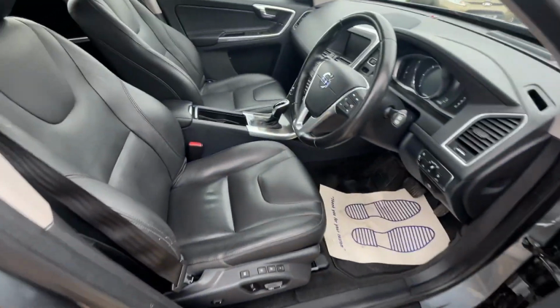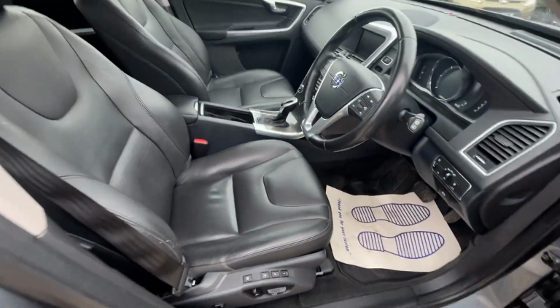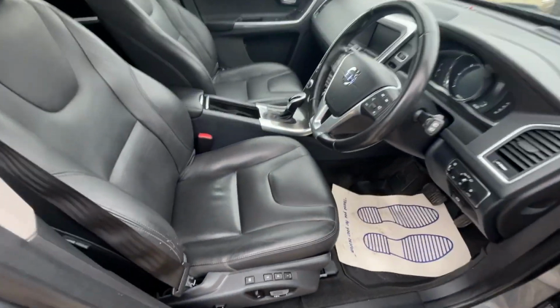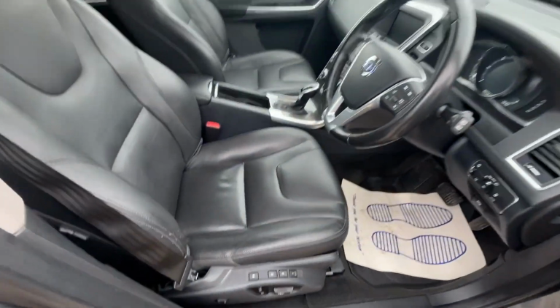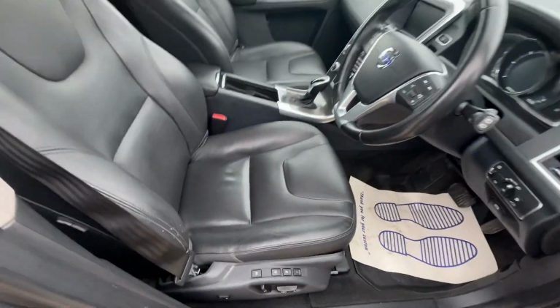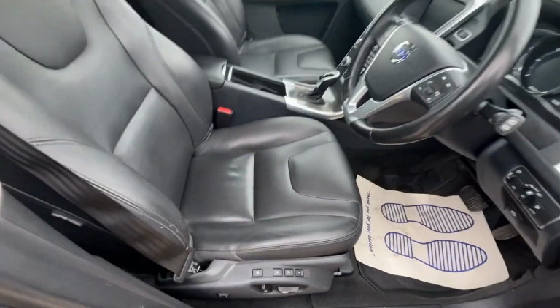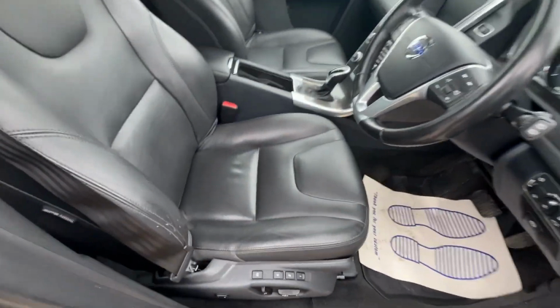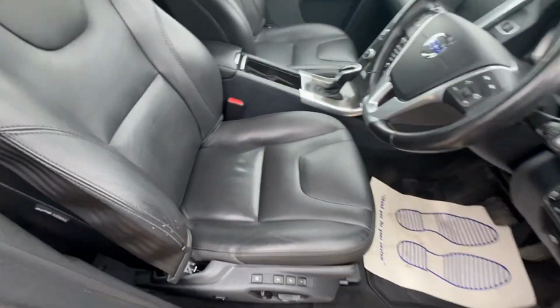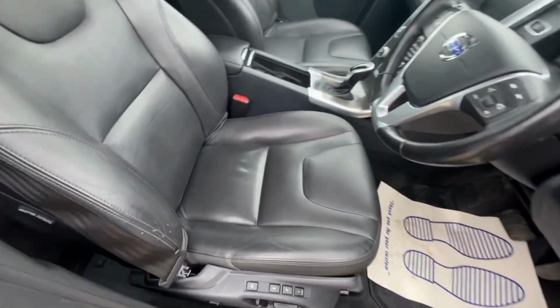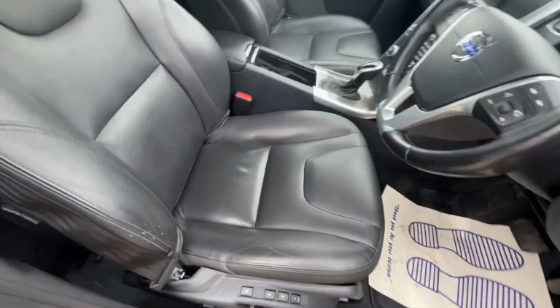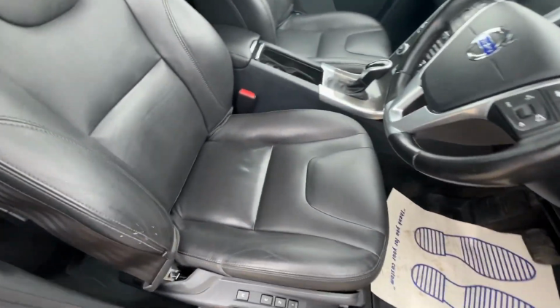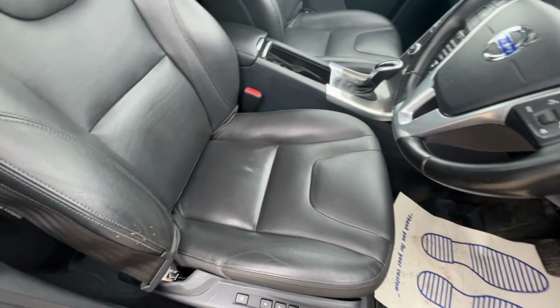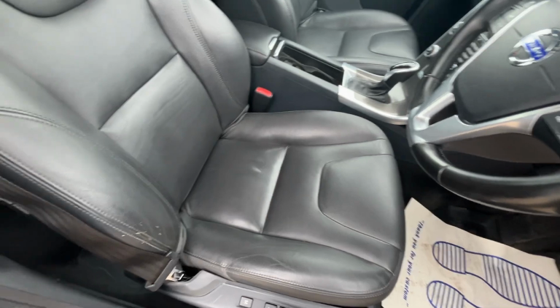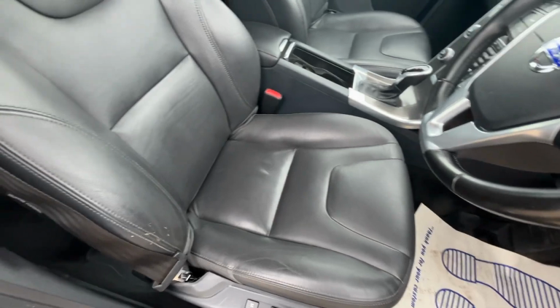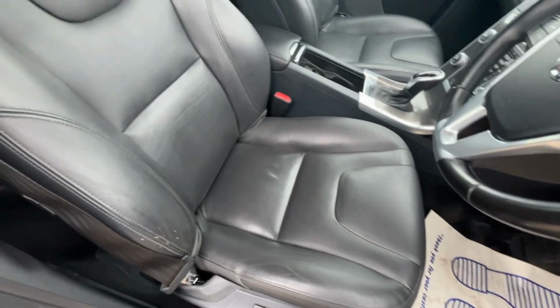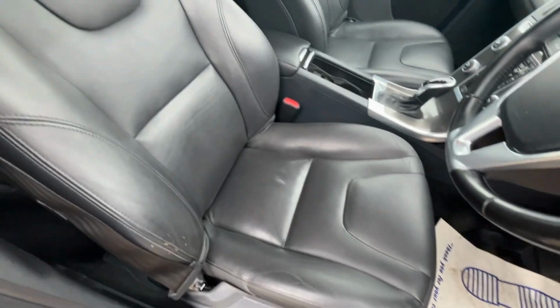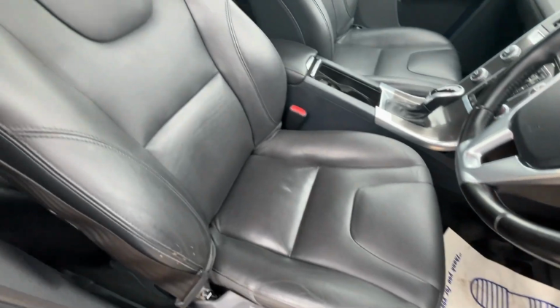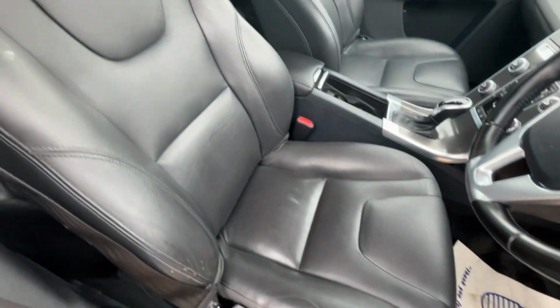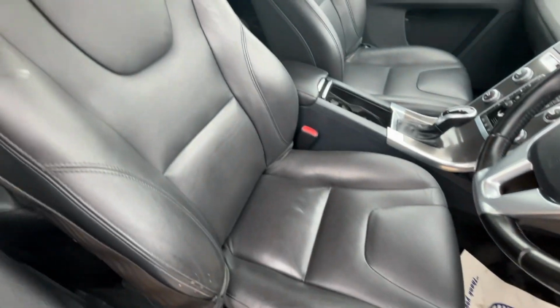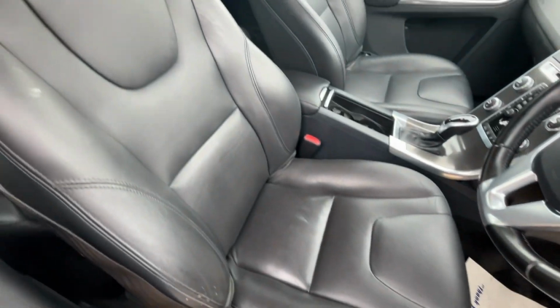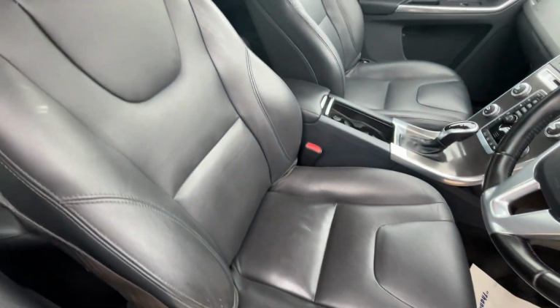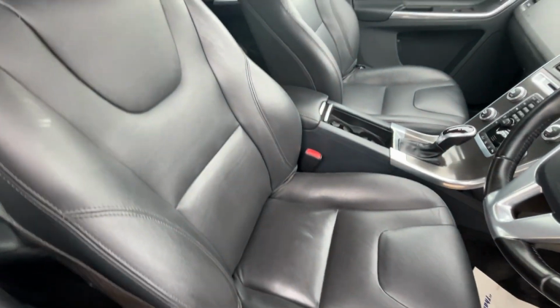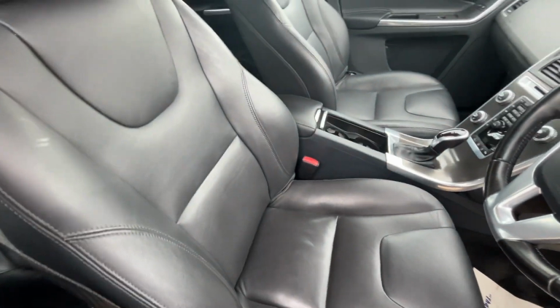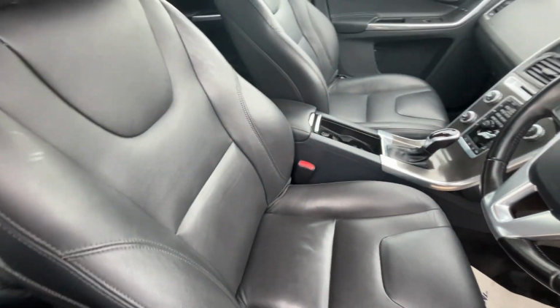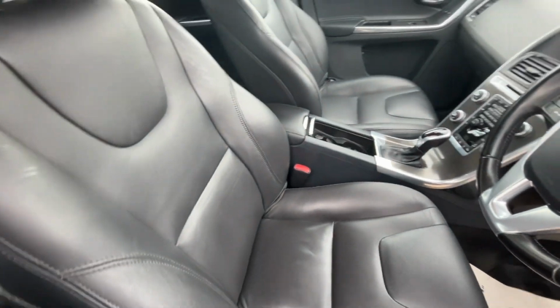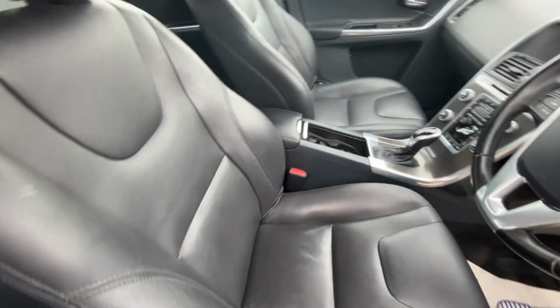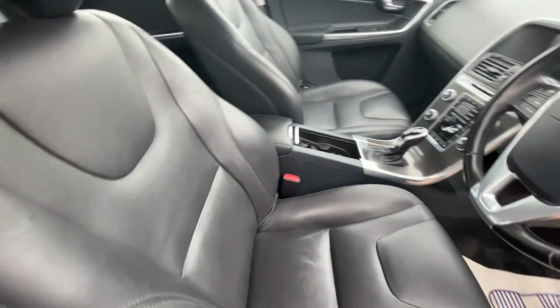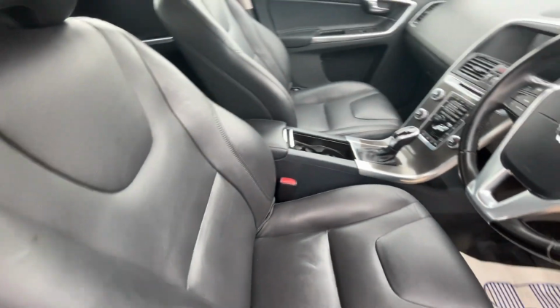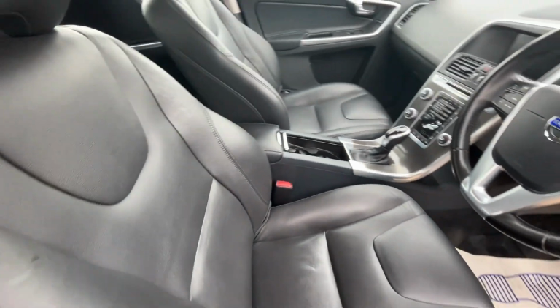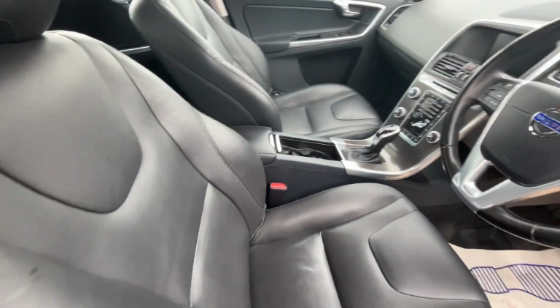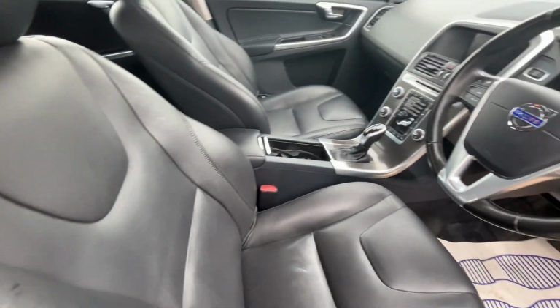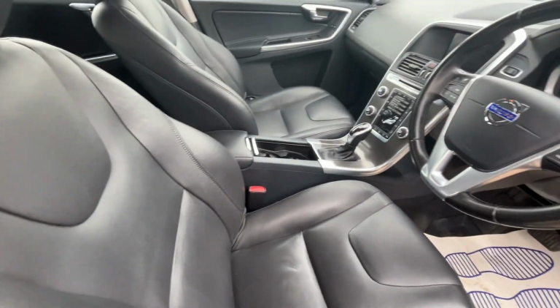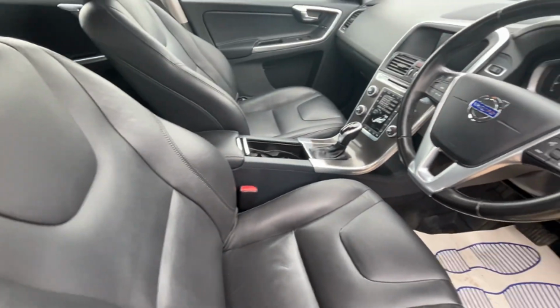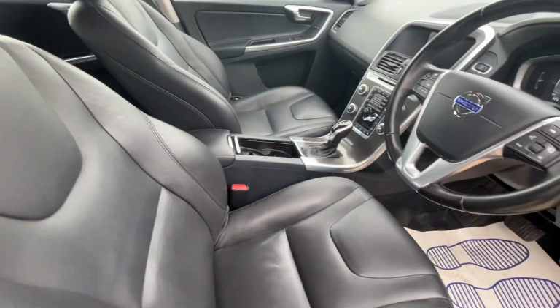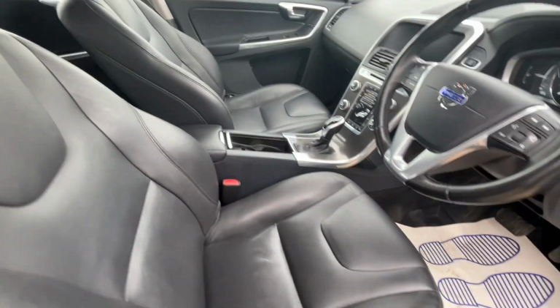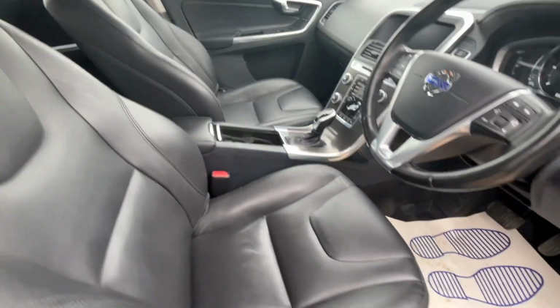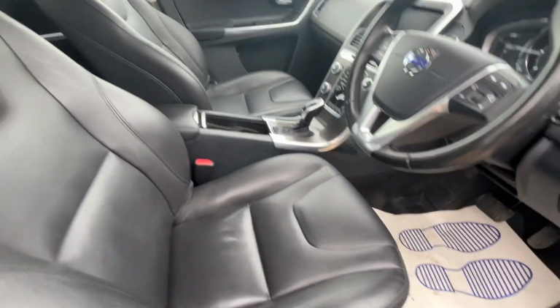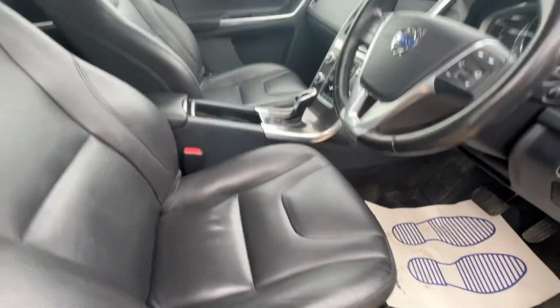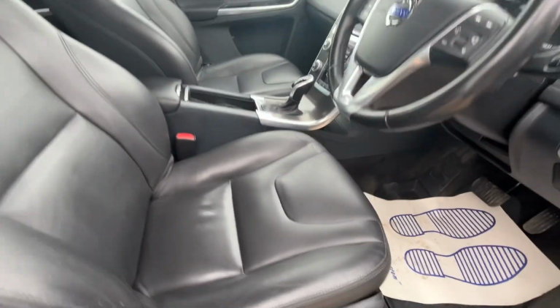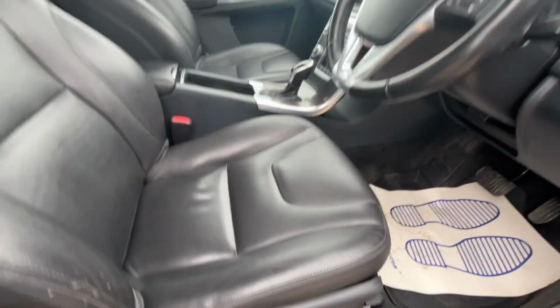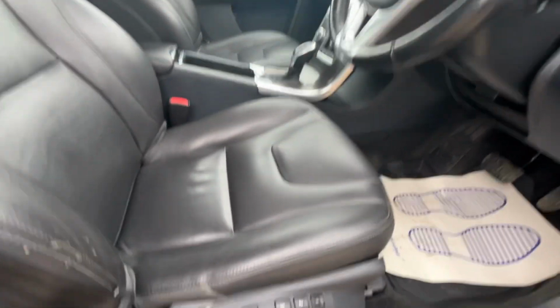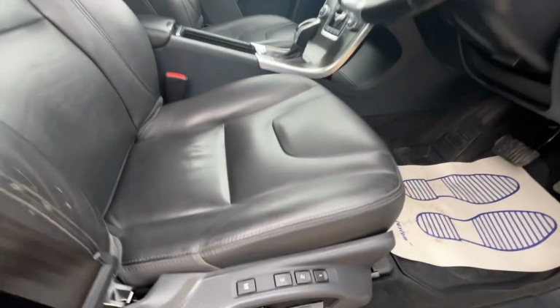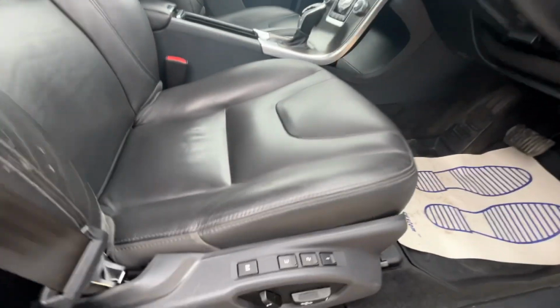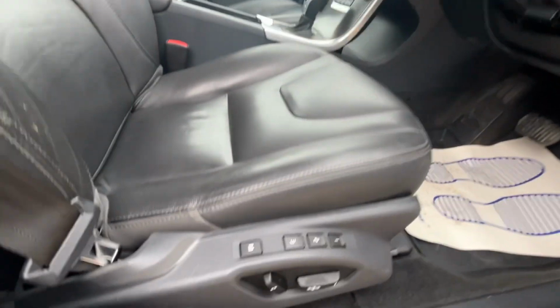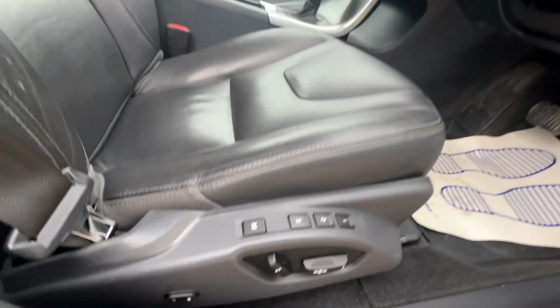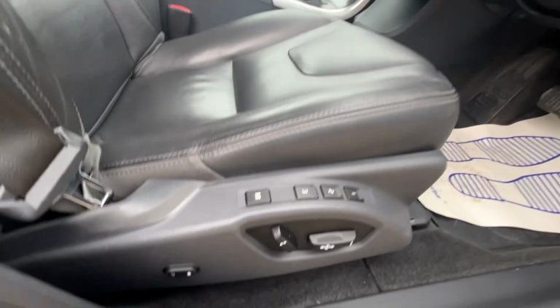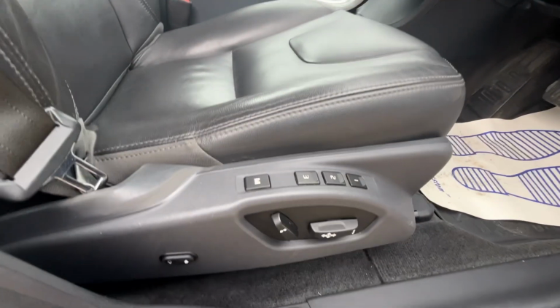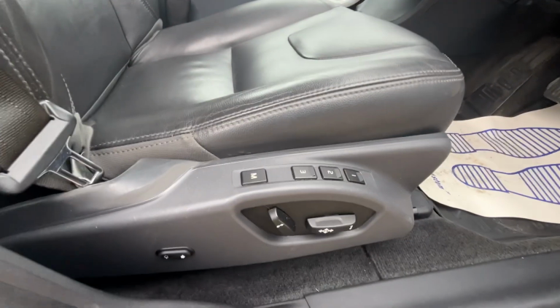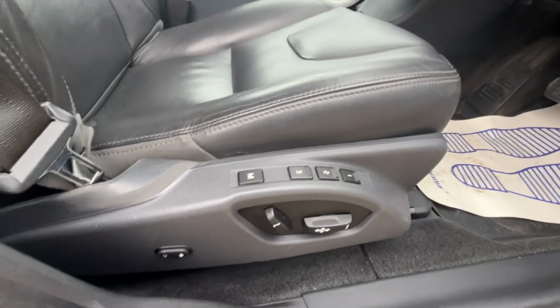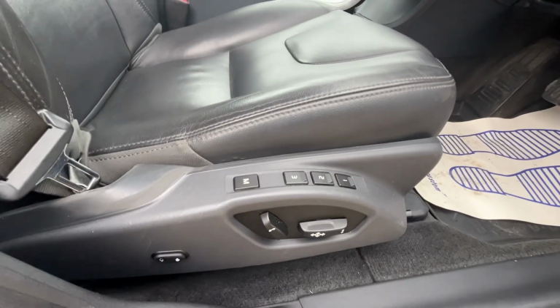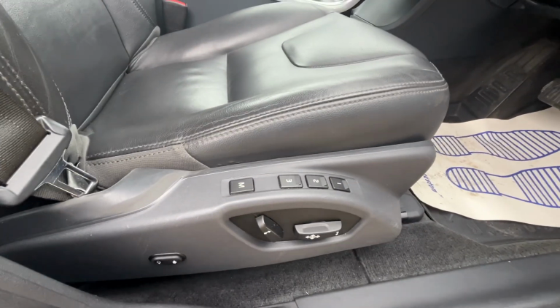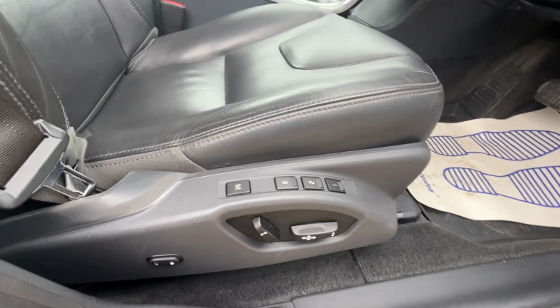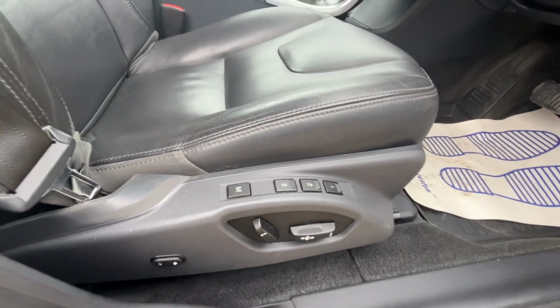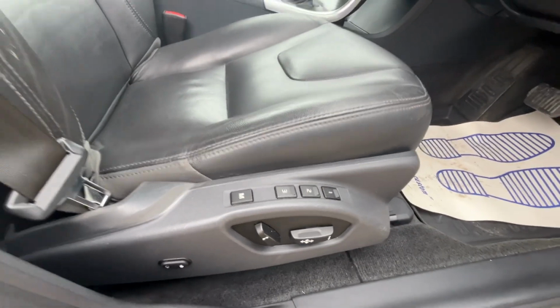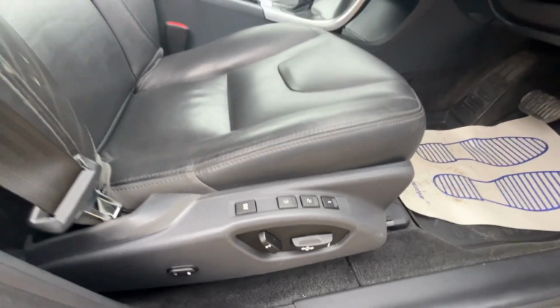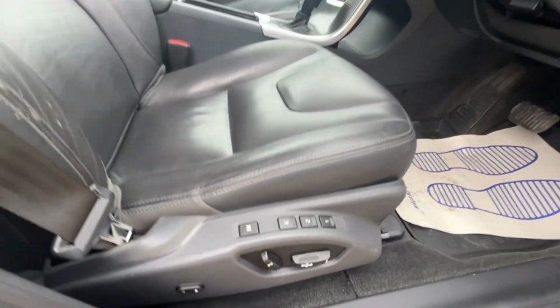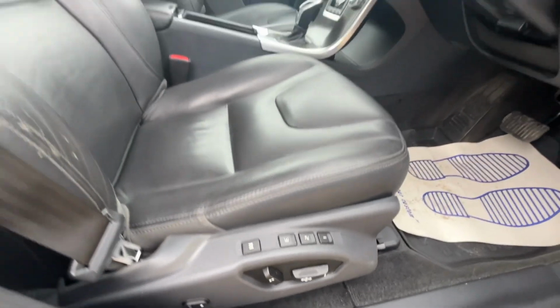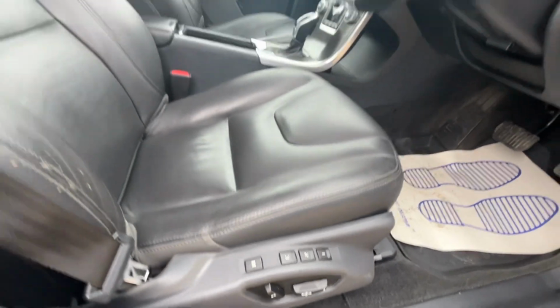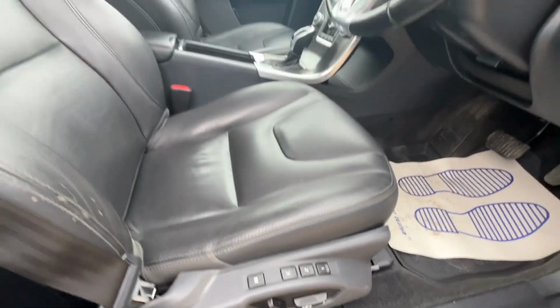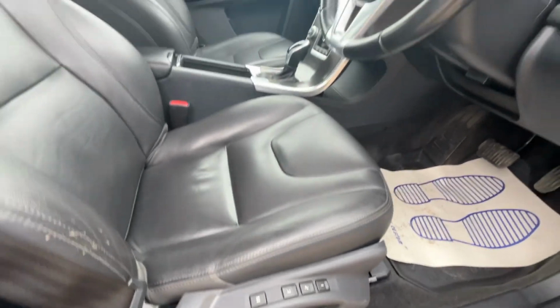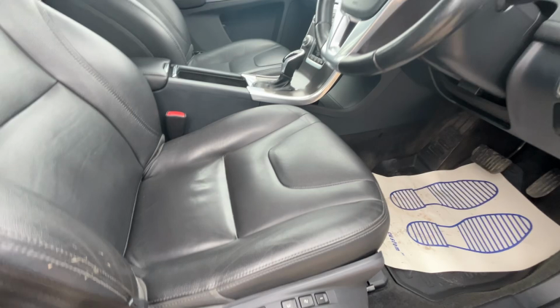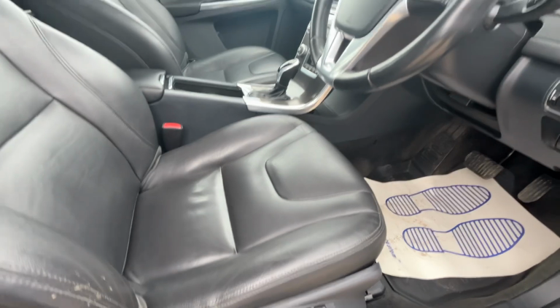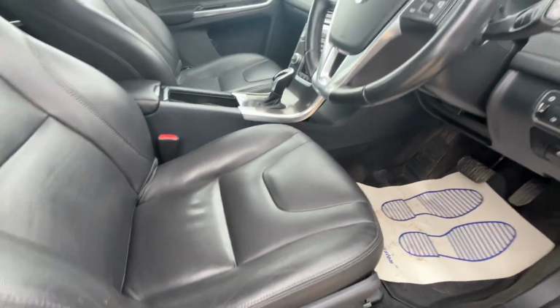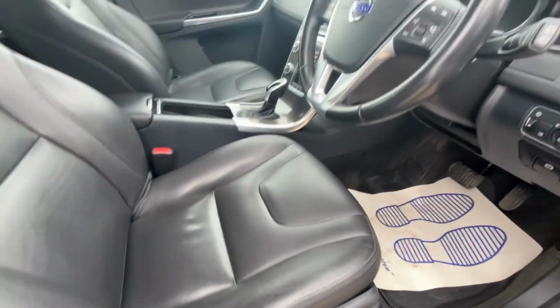Inside we've got full leather interior. This one's got heated front seats and a memory function on the driver's side there.